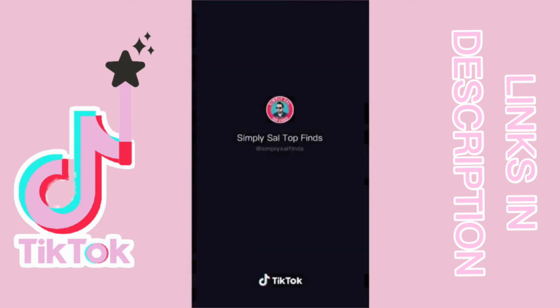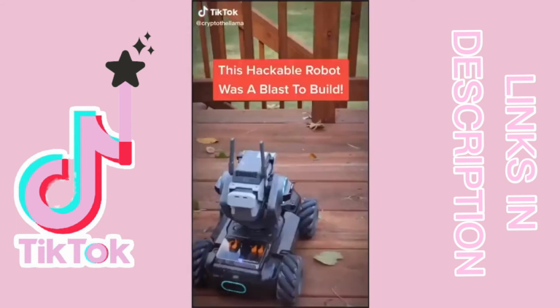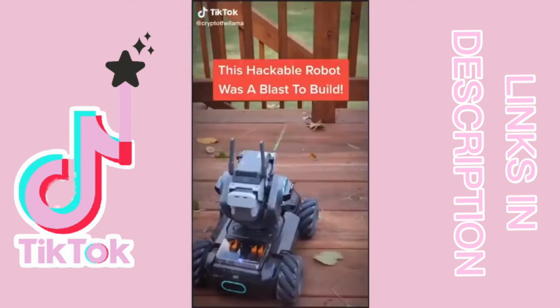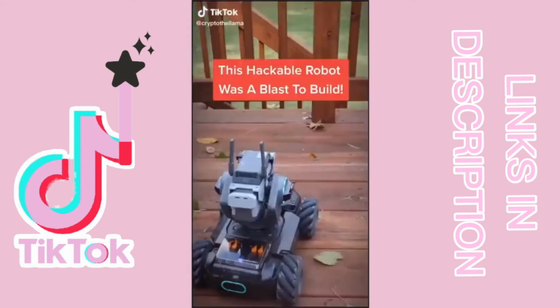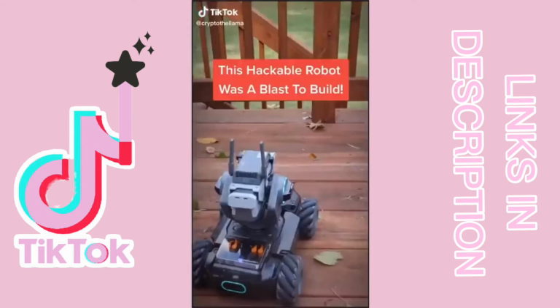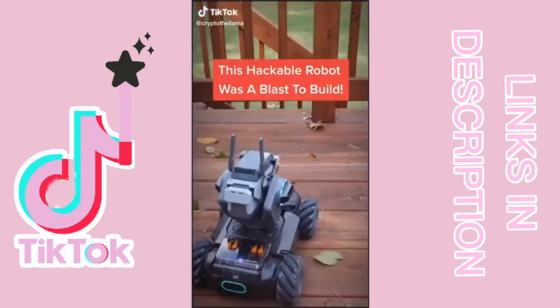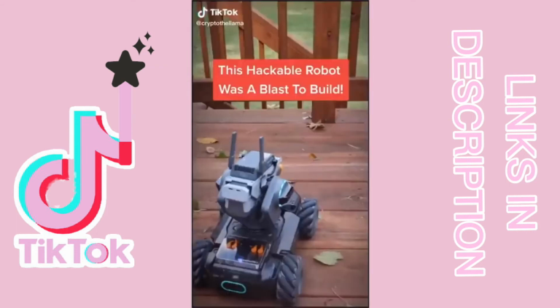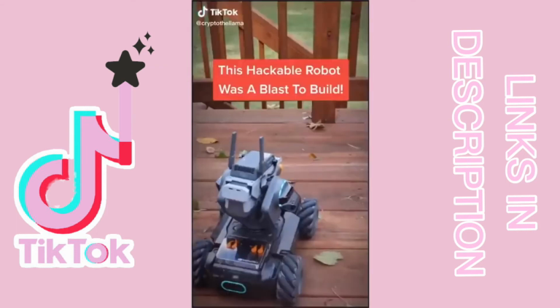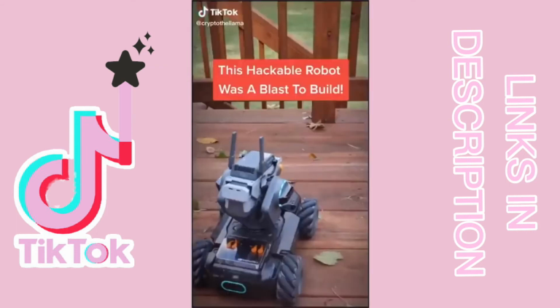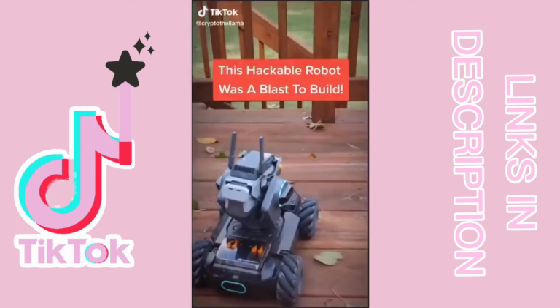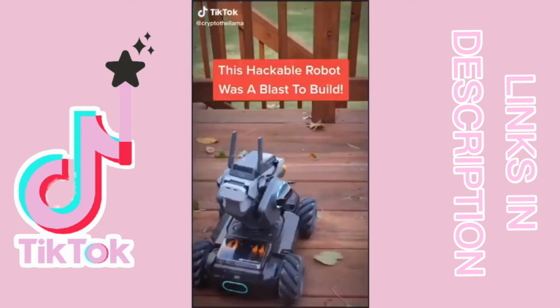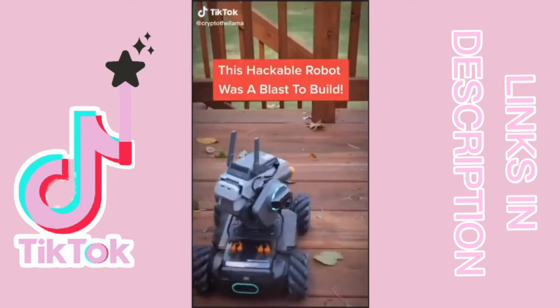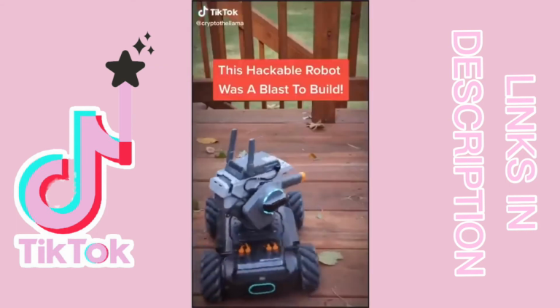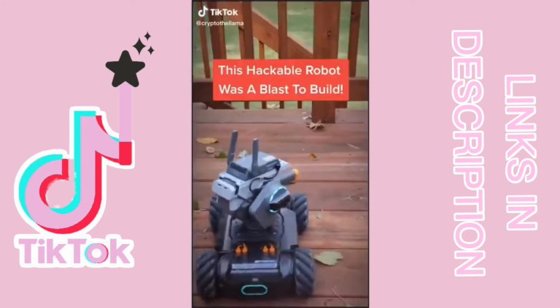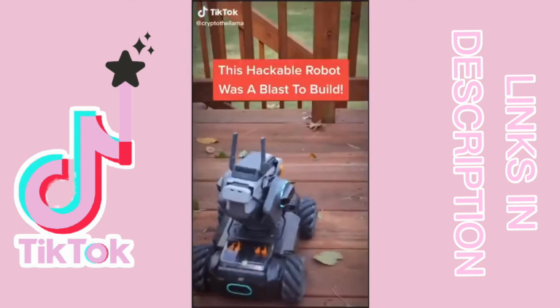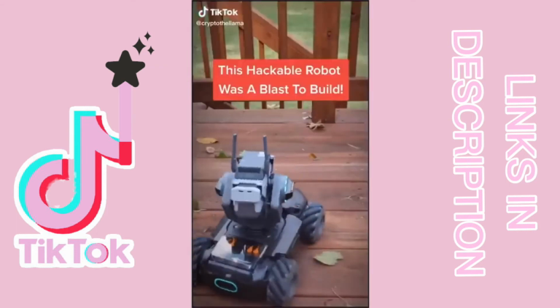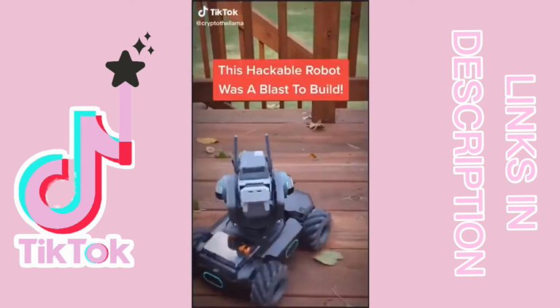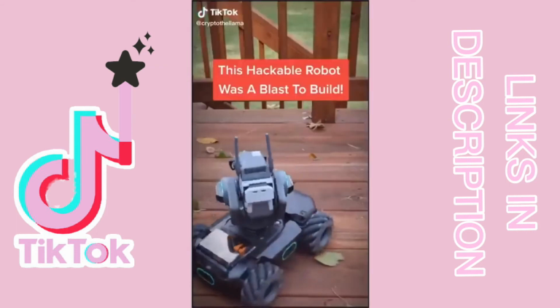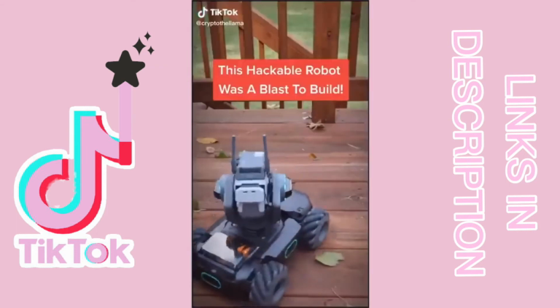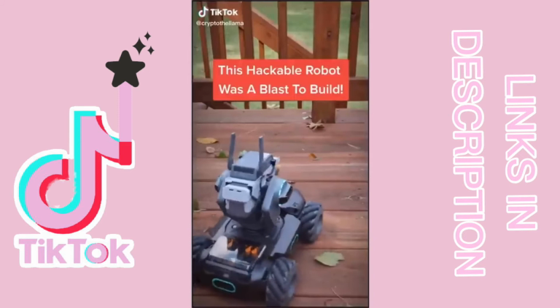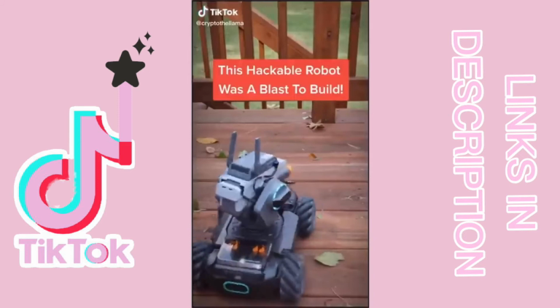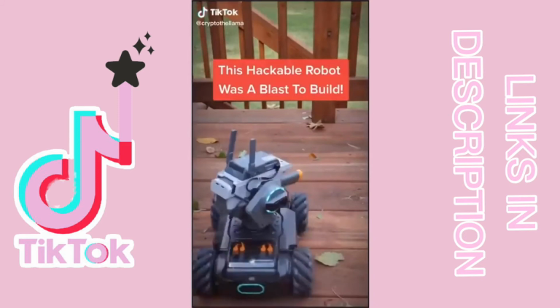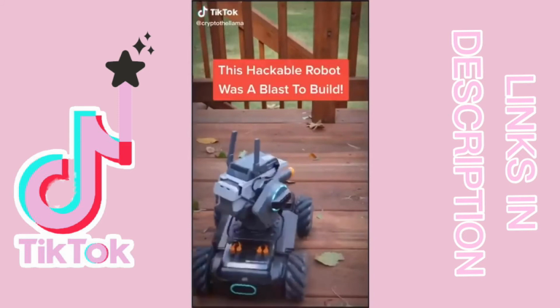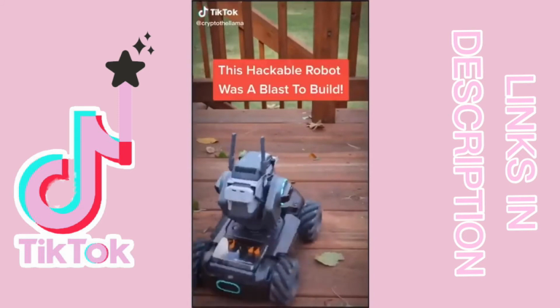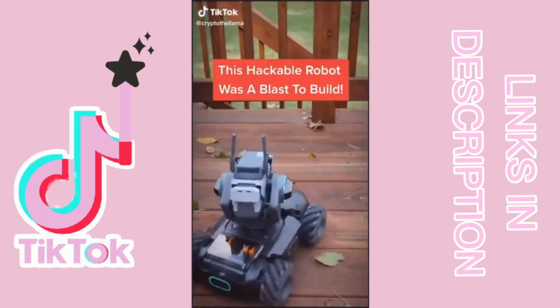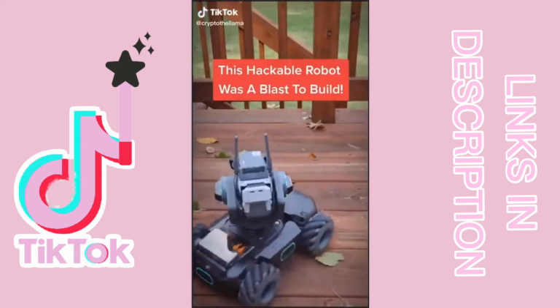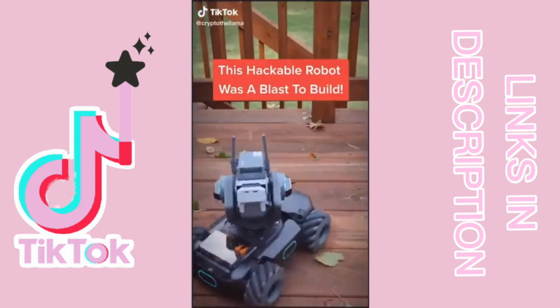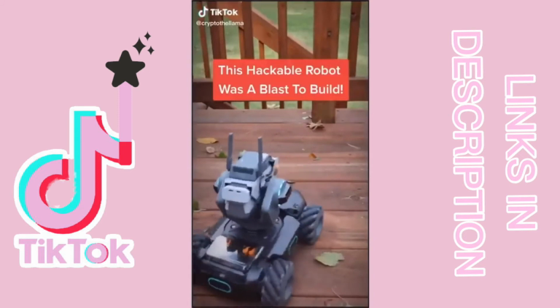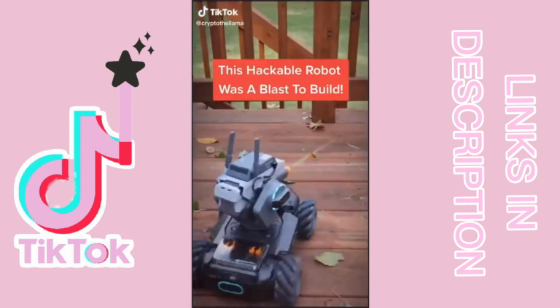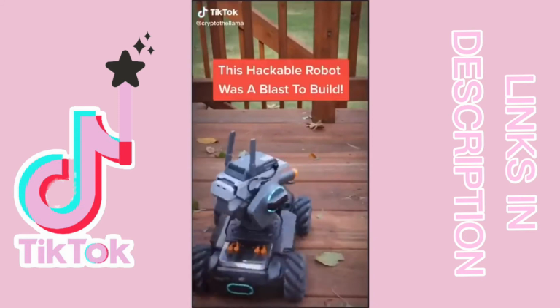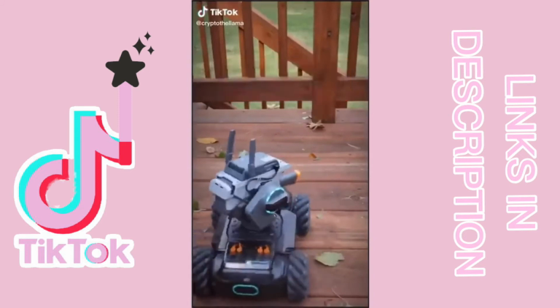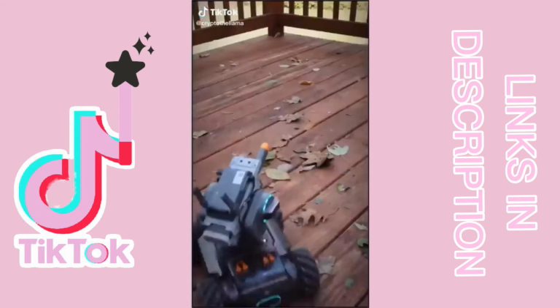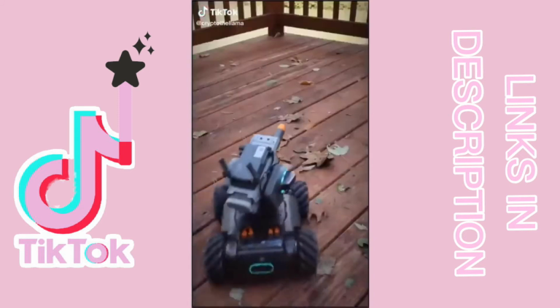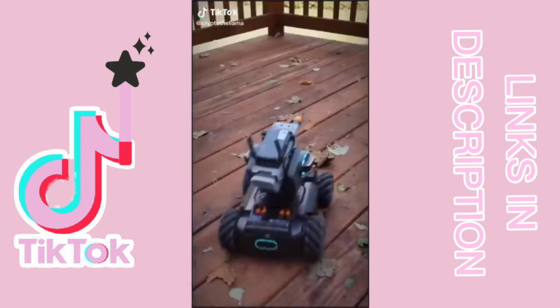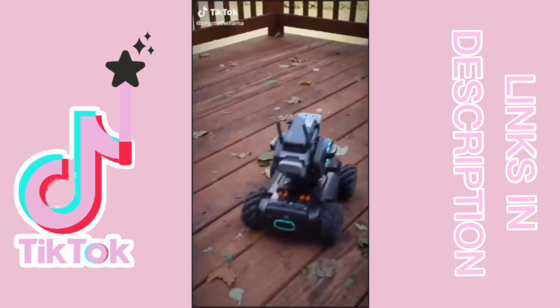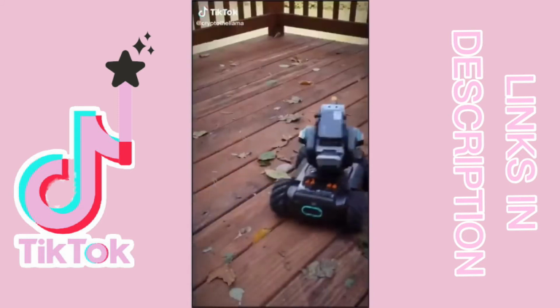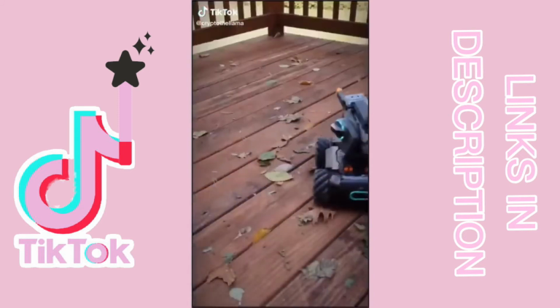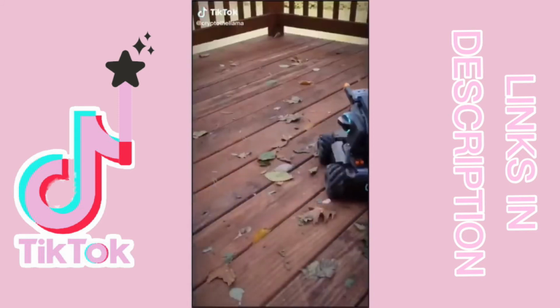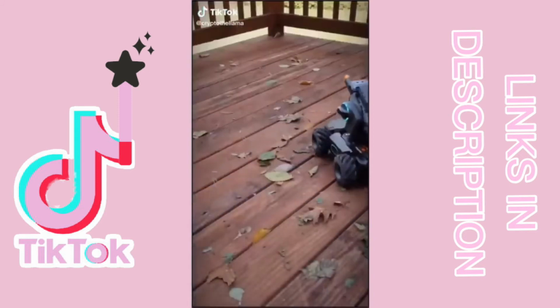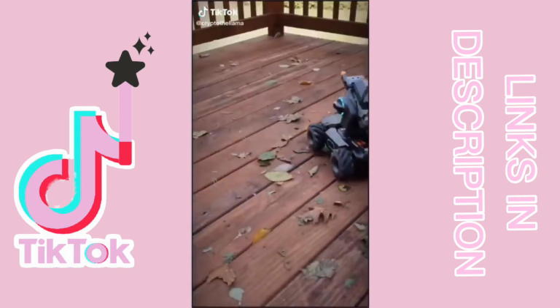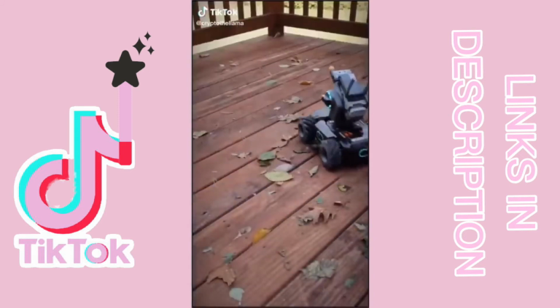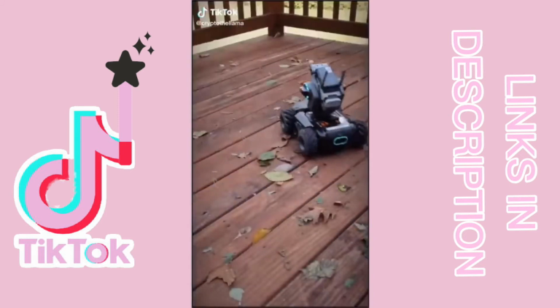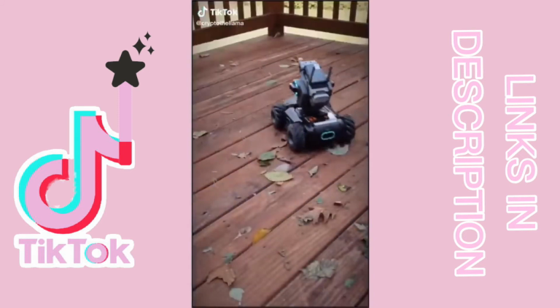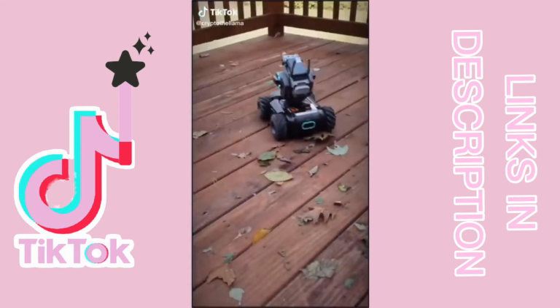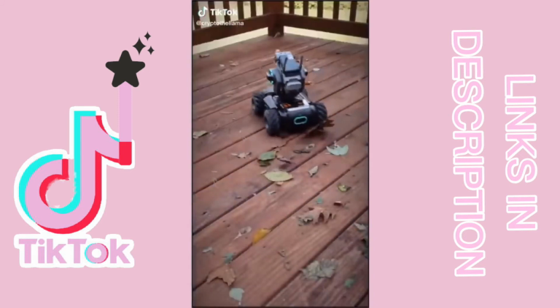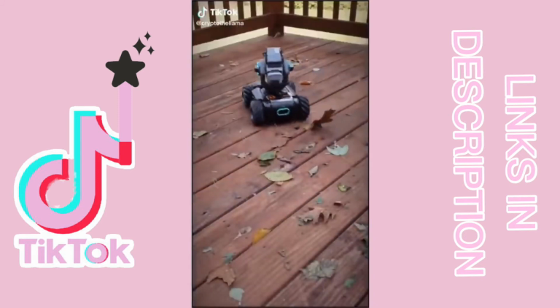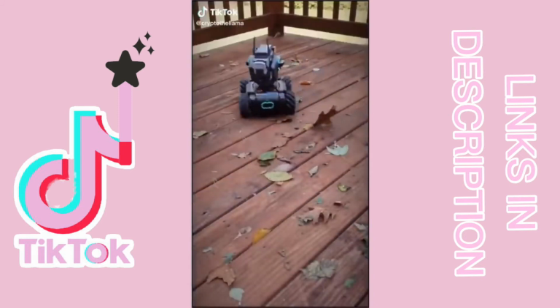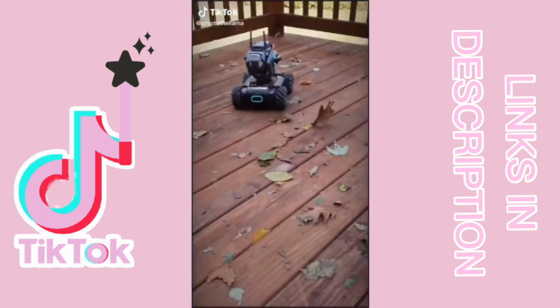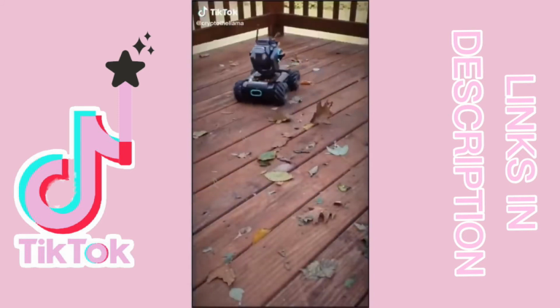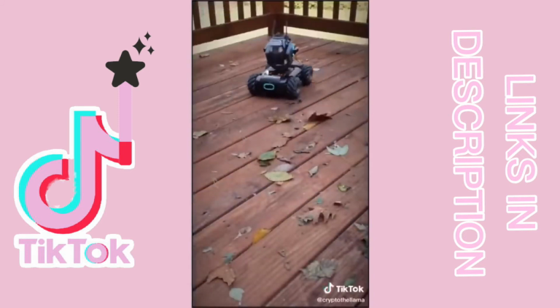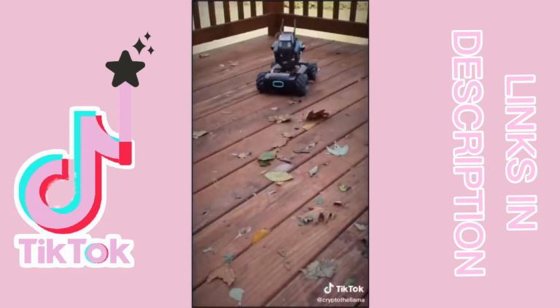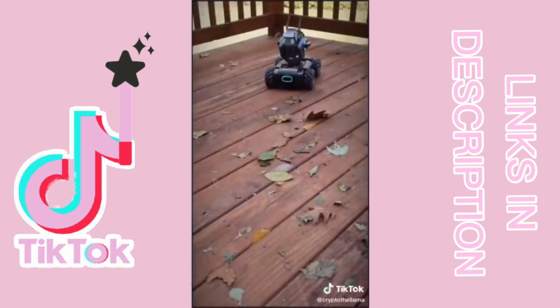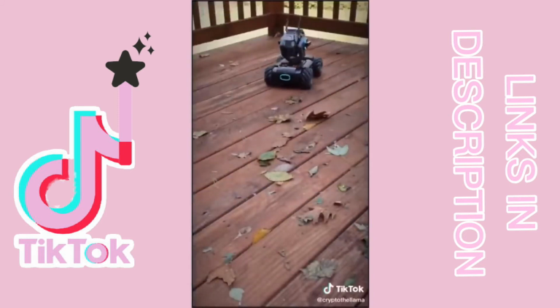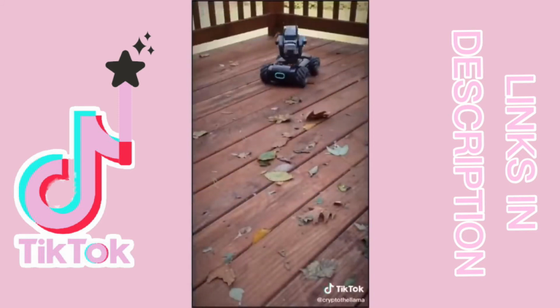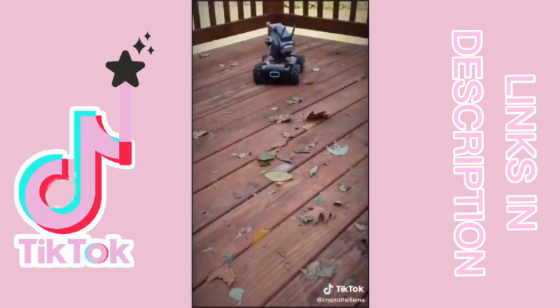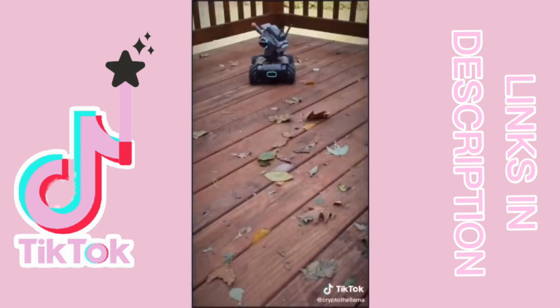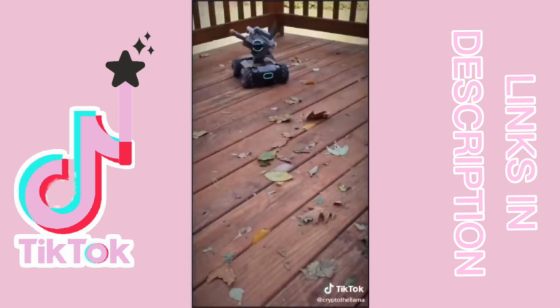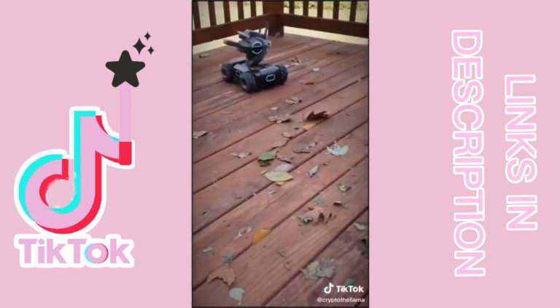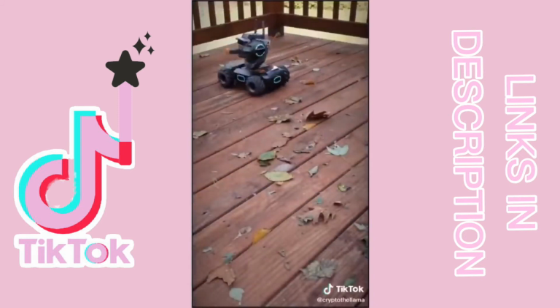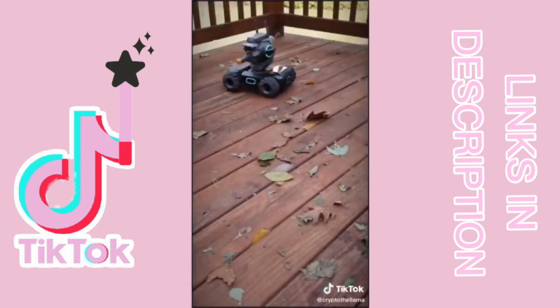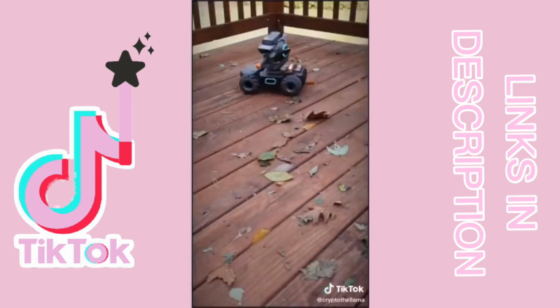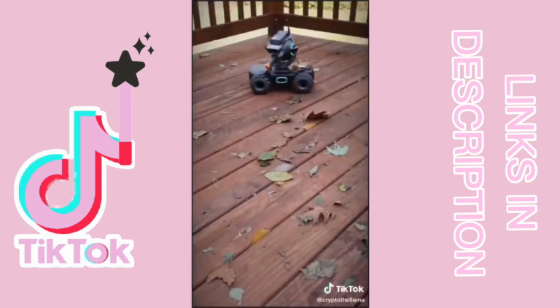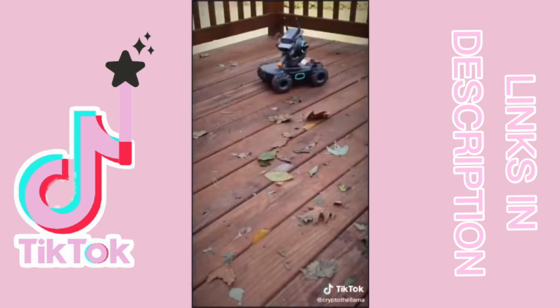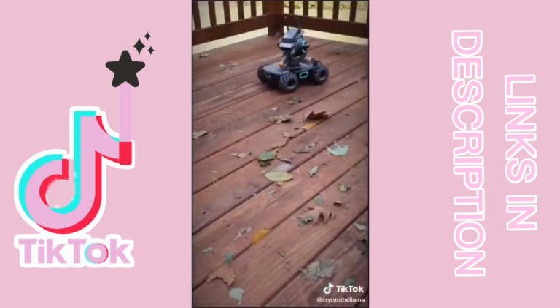The DJI Robo Master is a hackable robot that can be programmed with Python and Scratch. It was a lot of fun to build so here's a look at the build process.